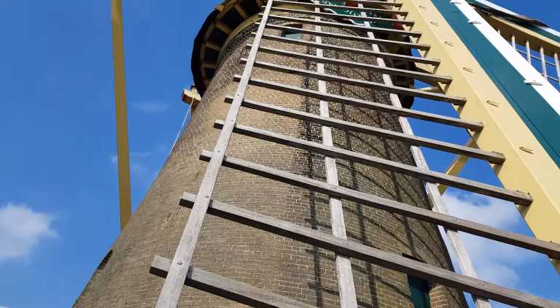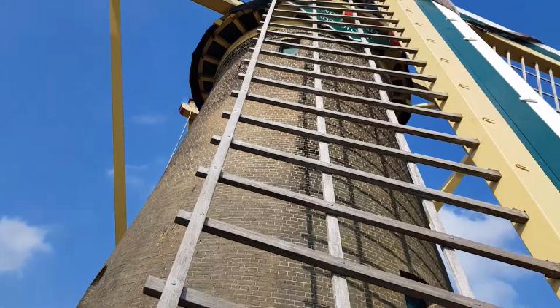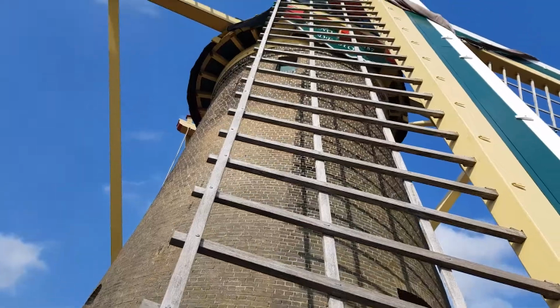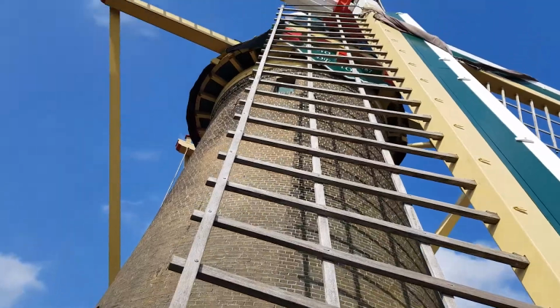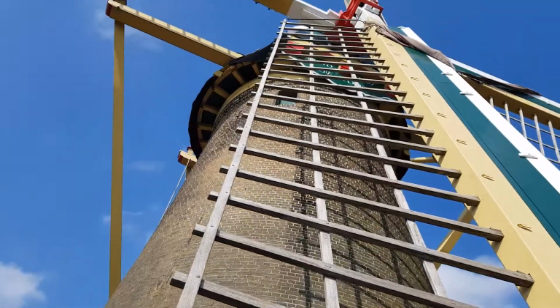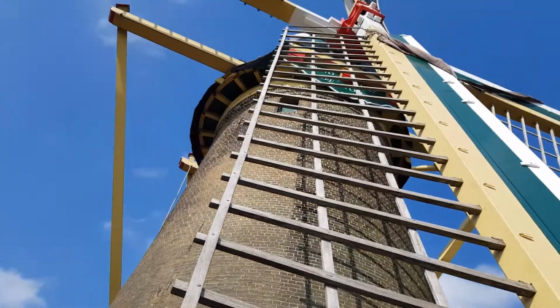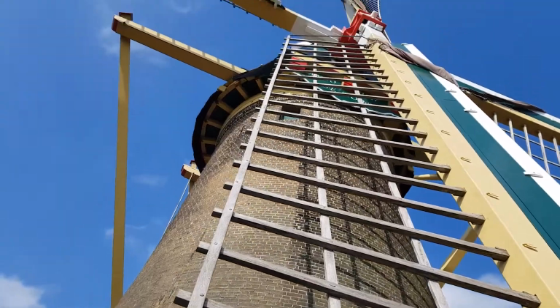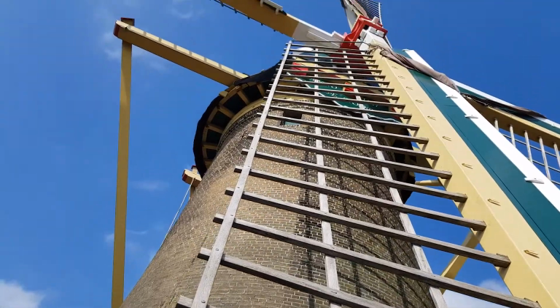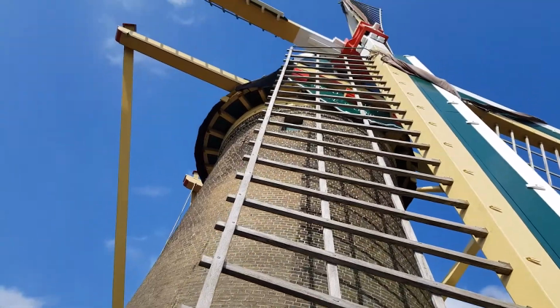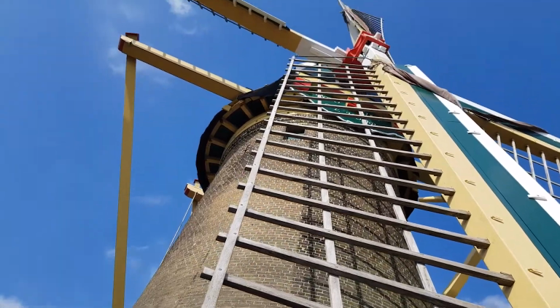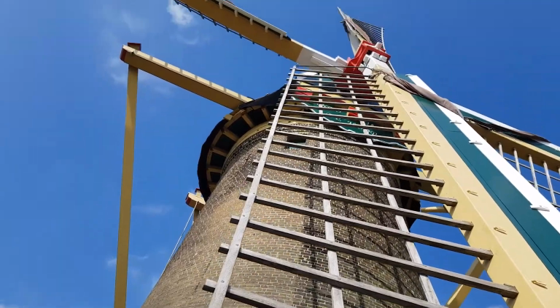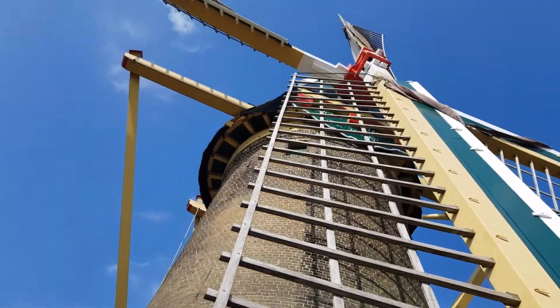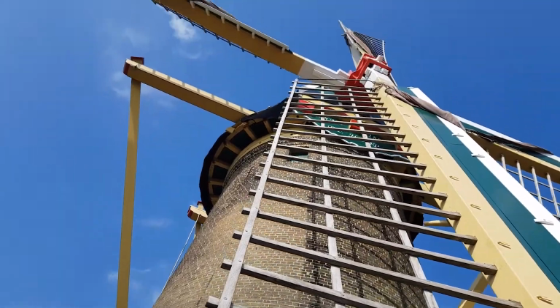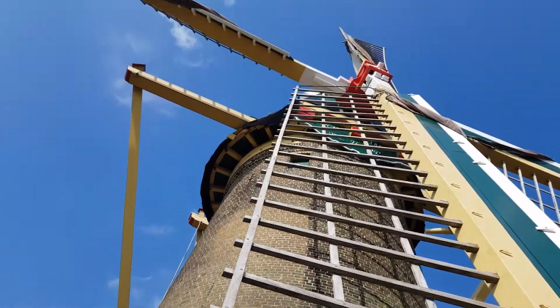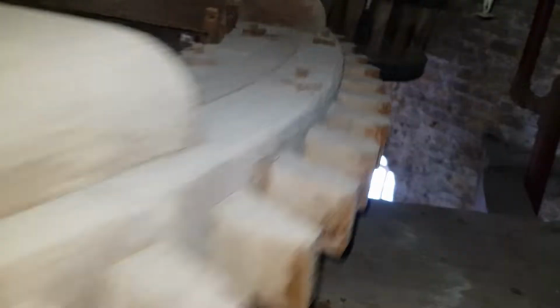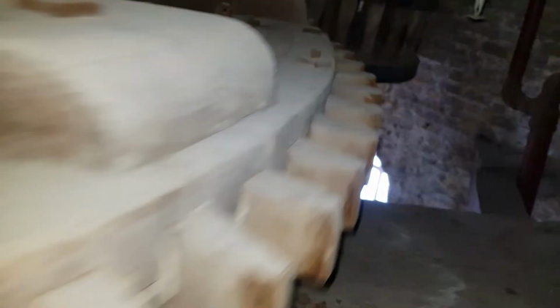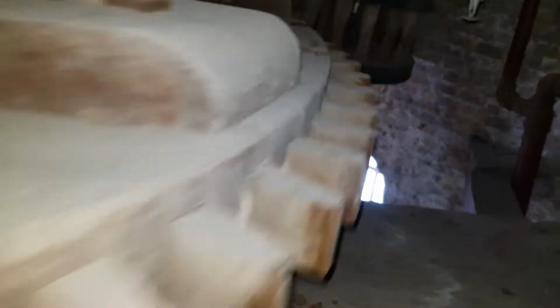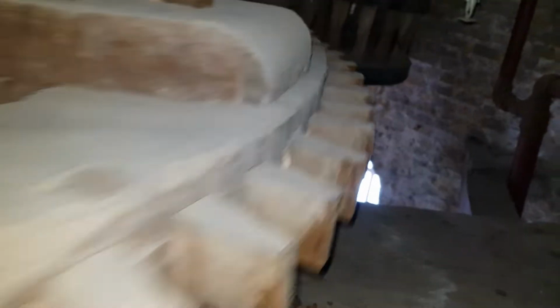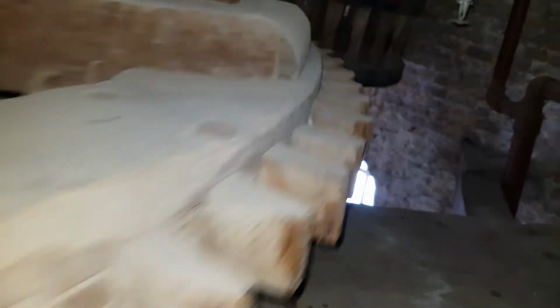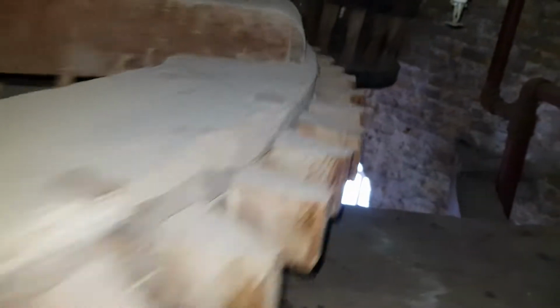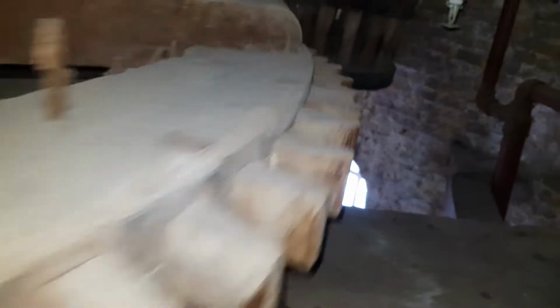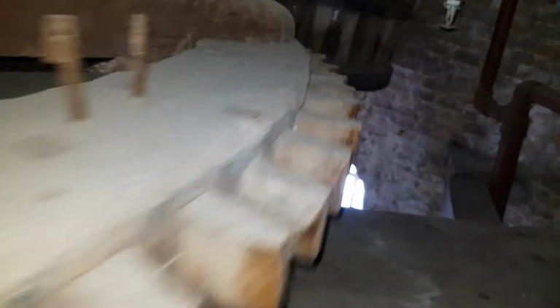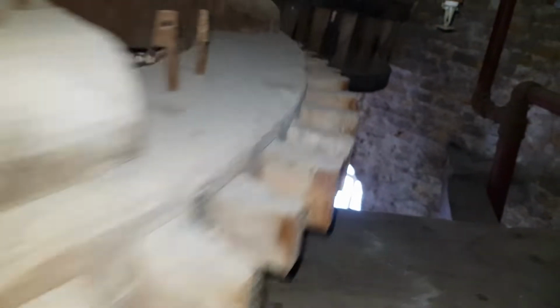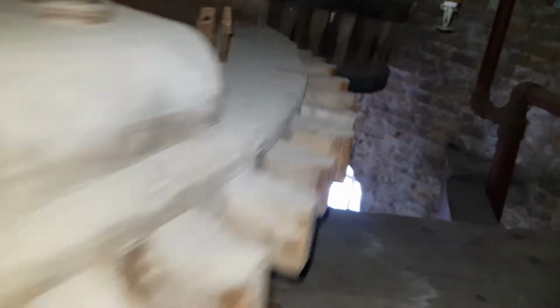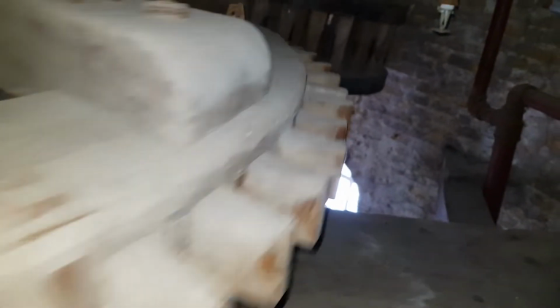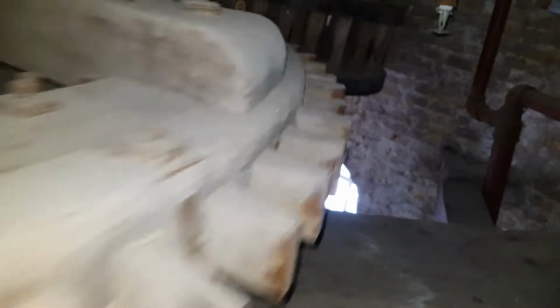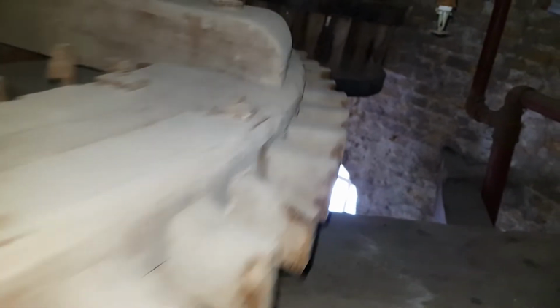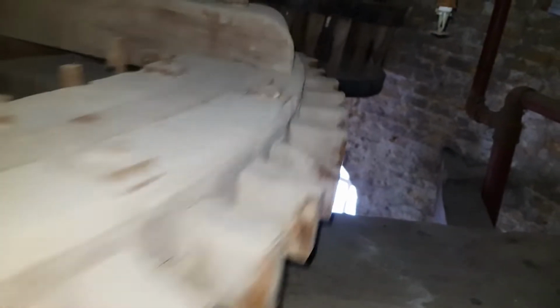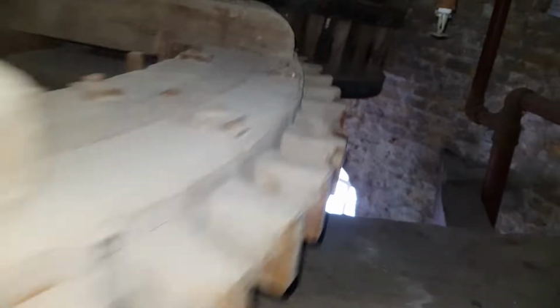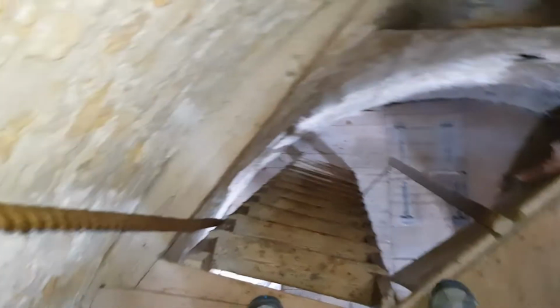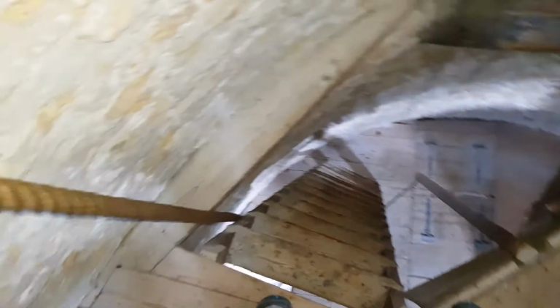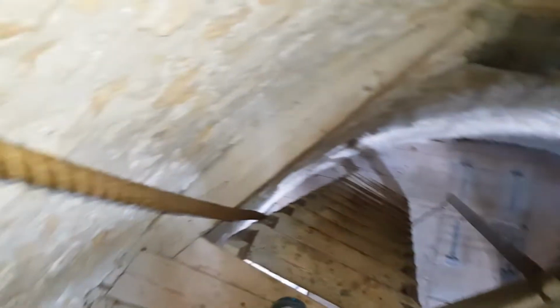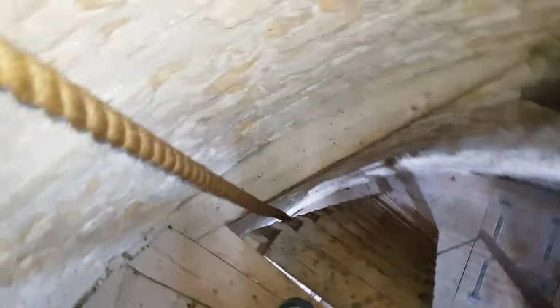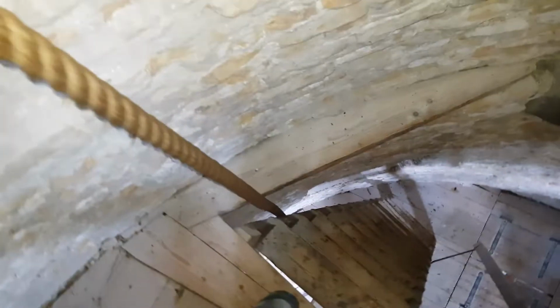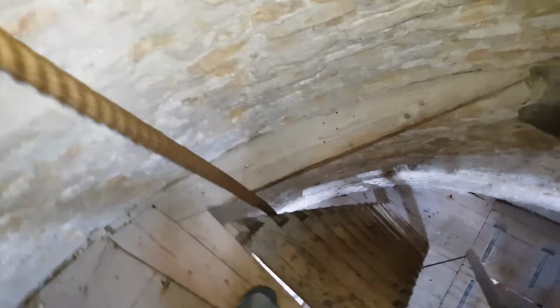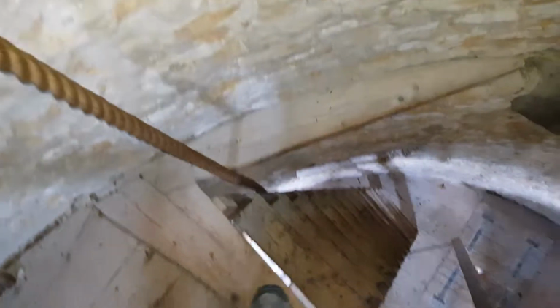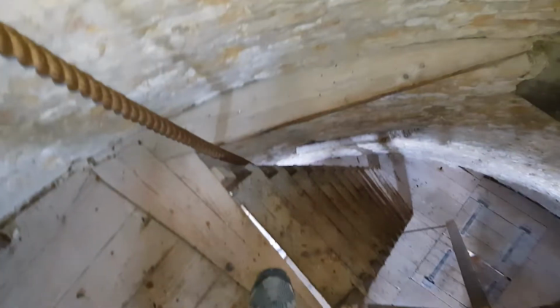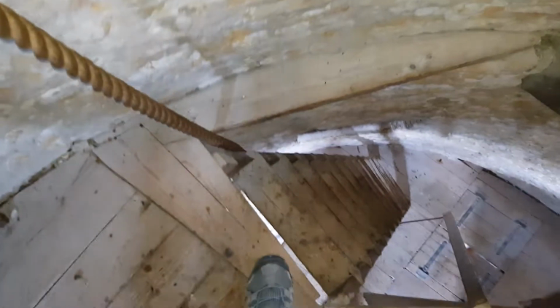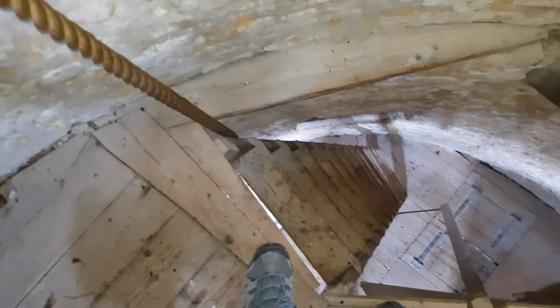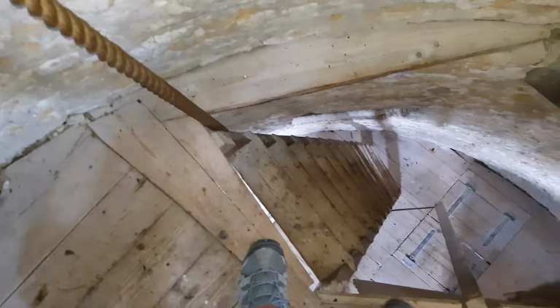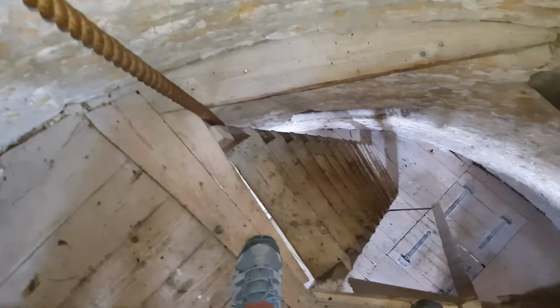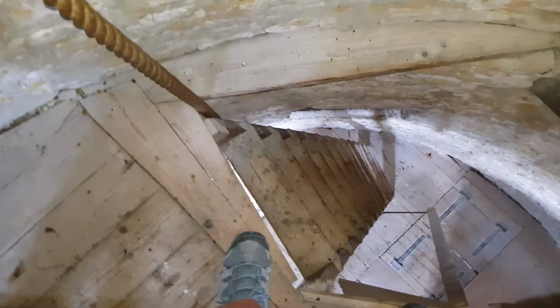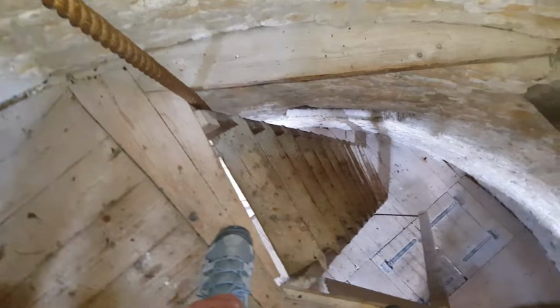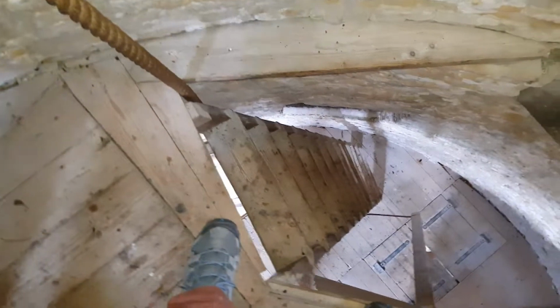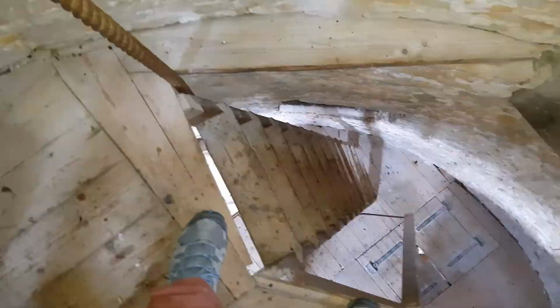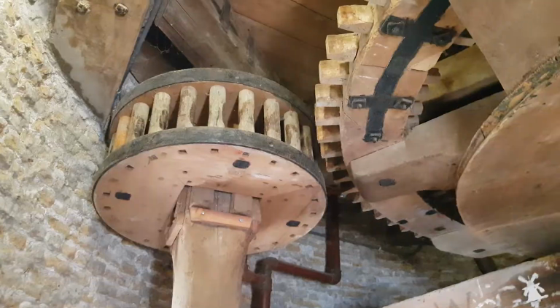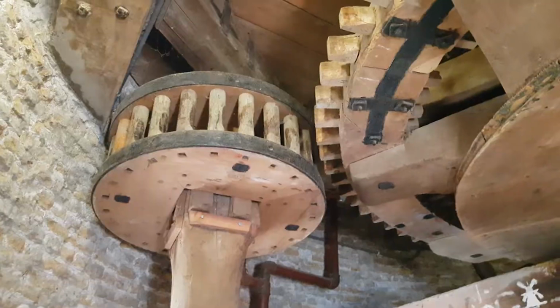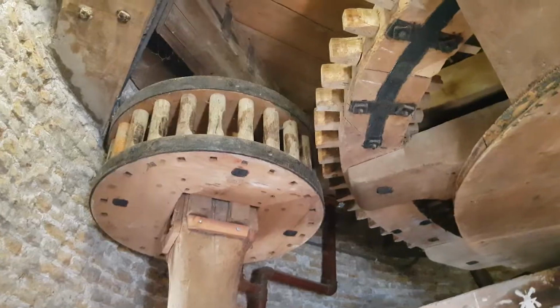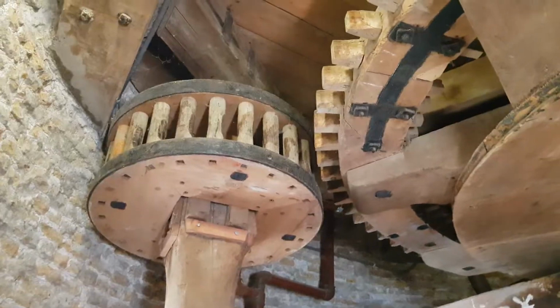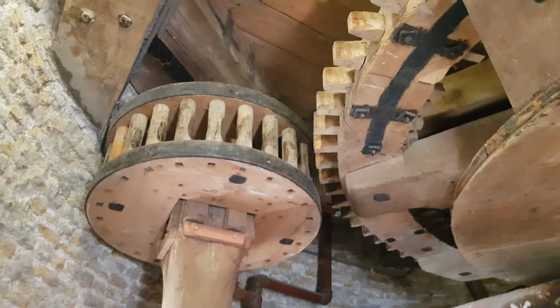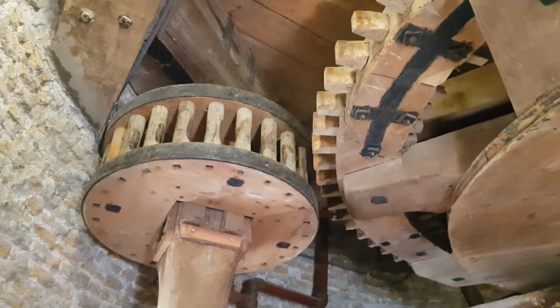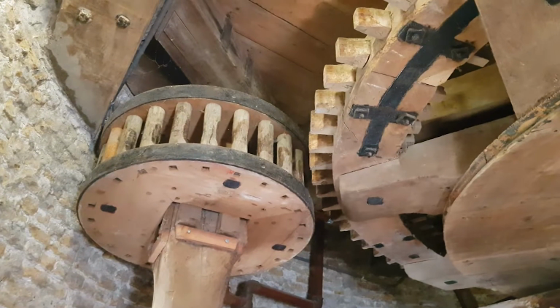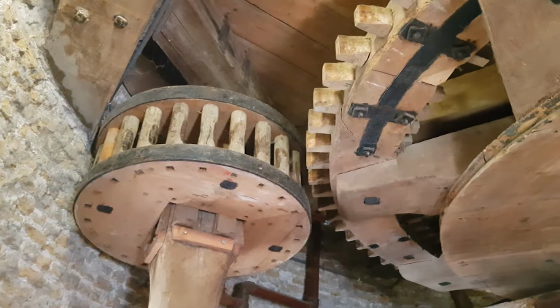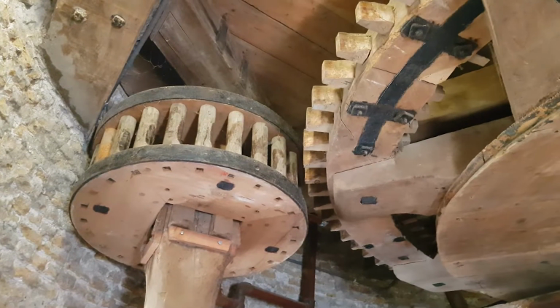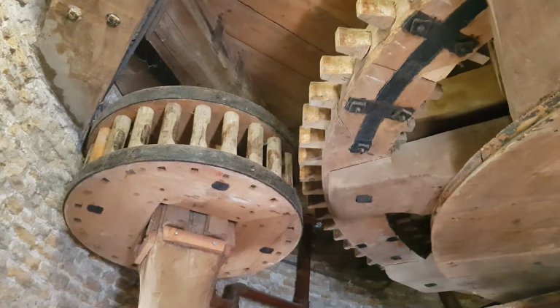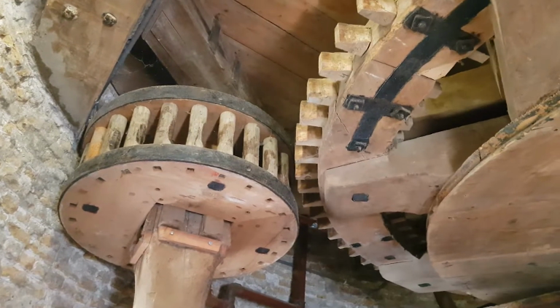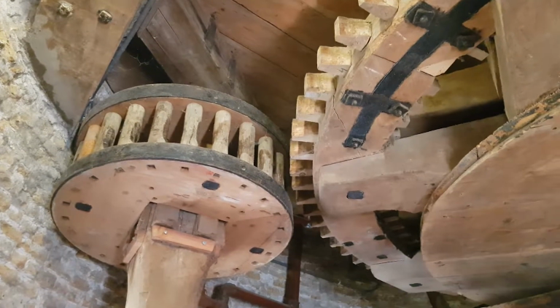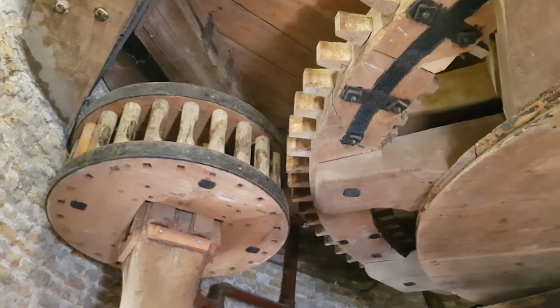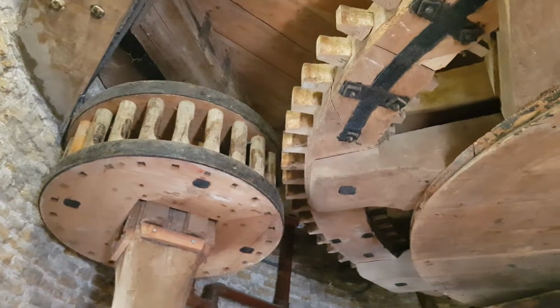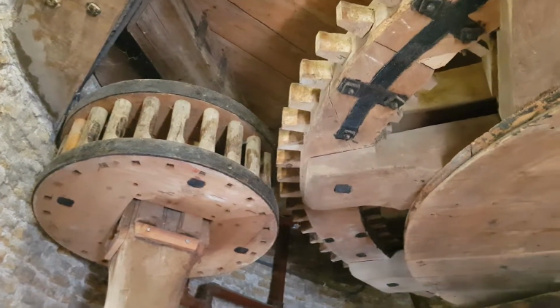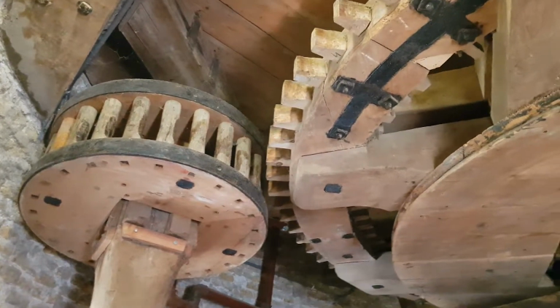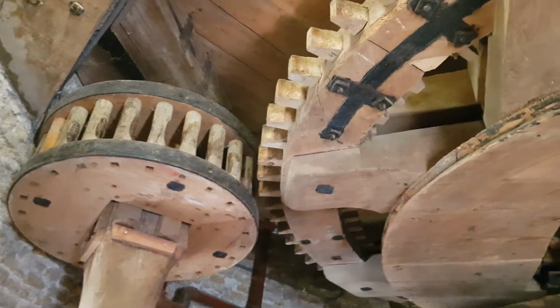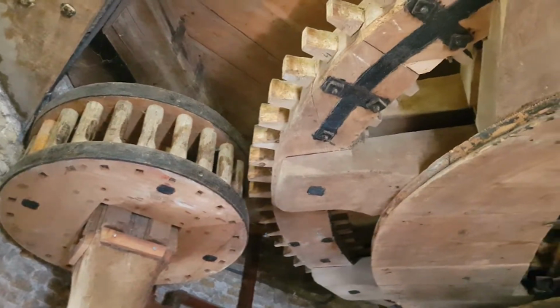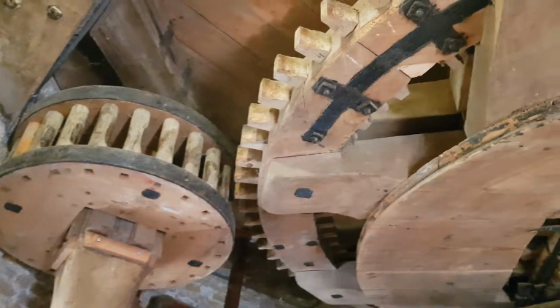Look how big it is! Look how steep it is! Amazing!